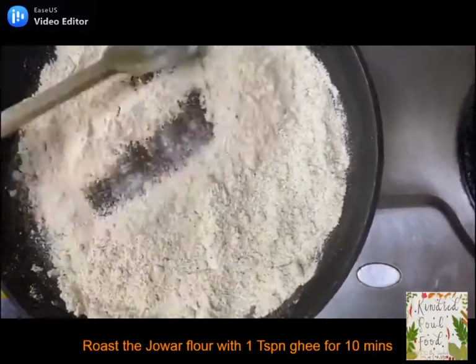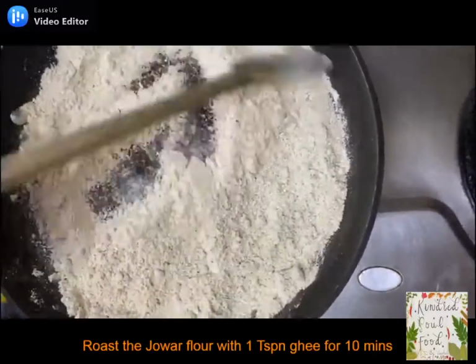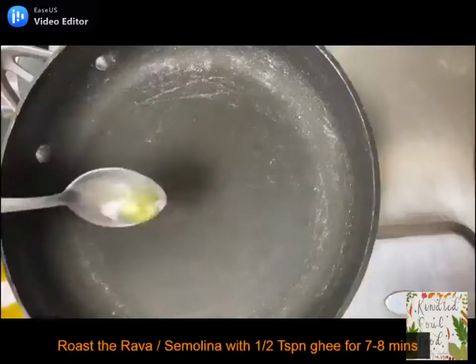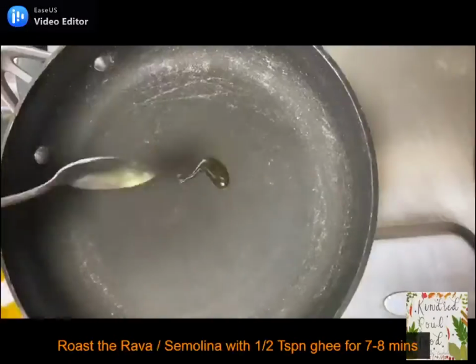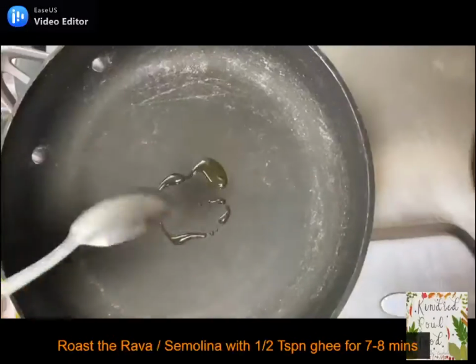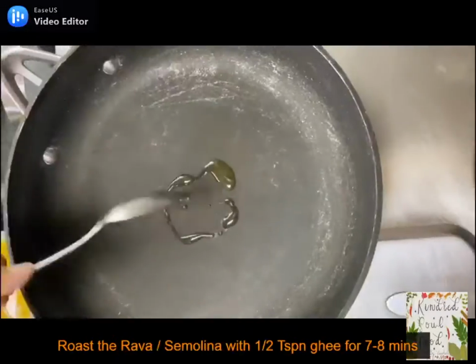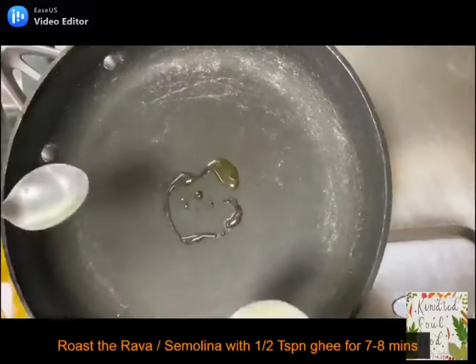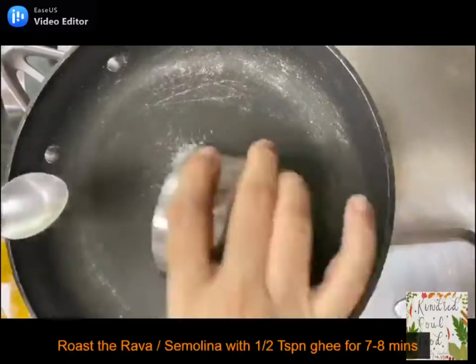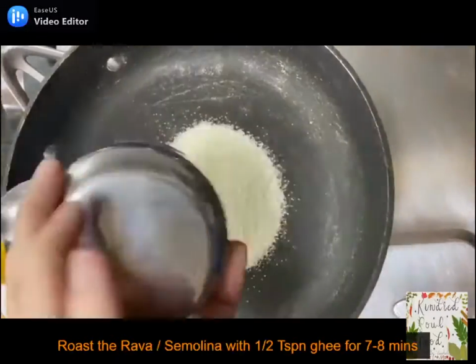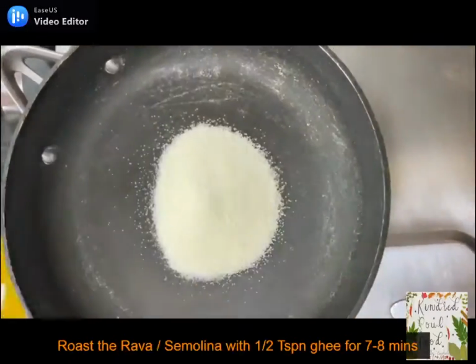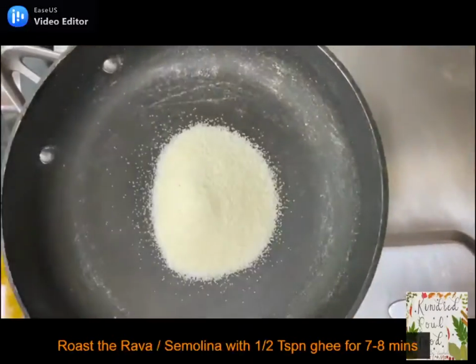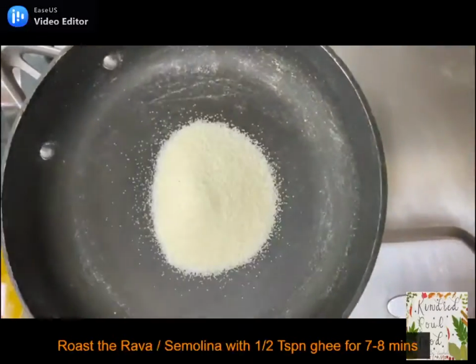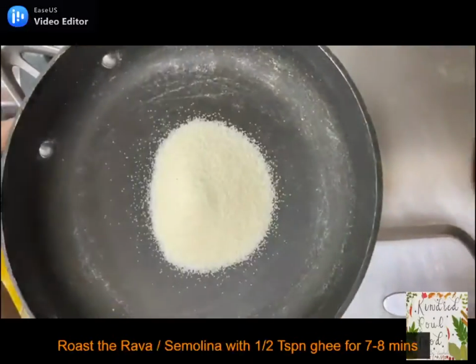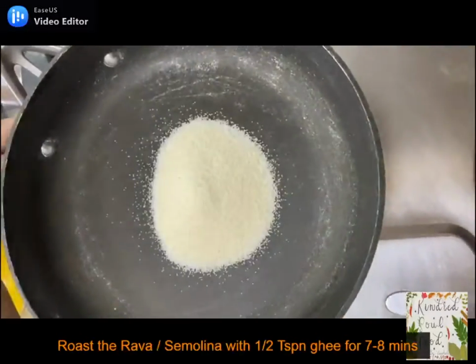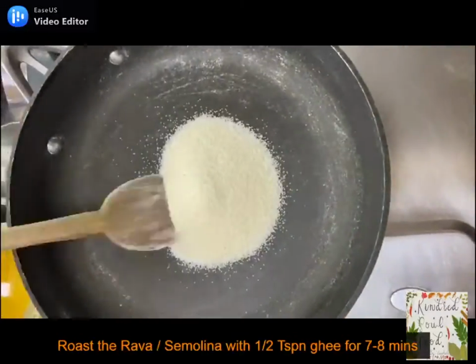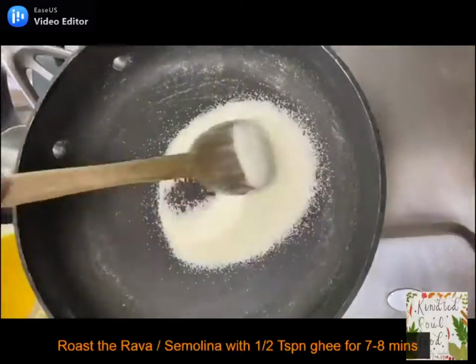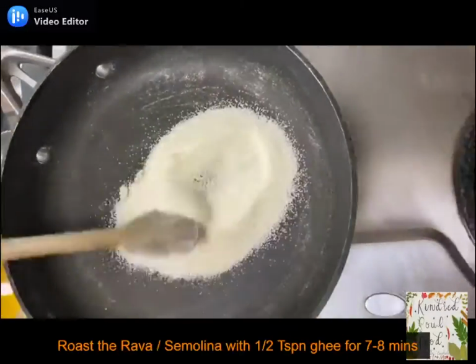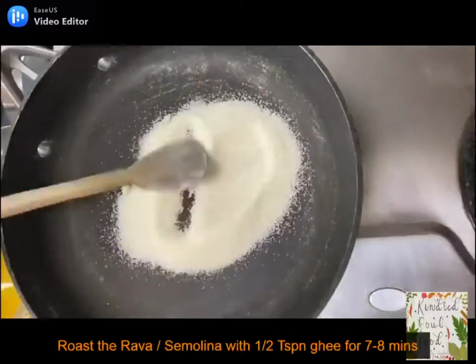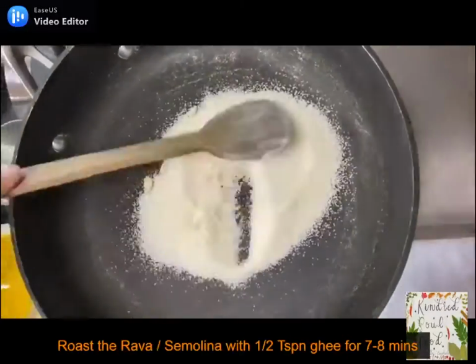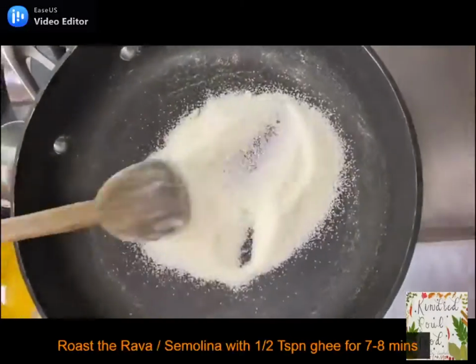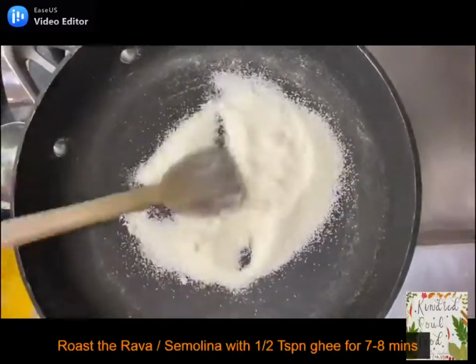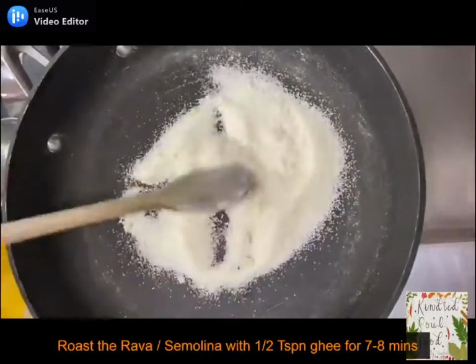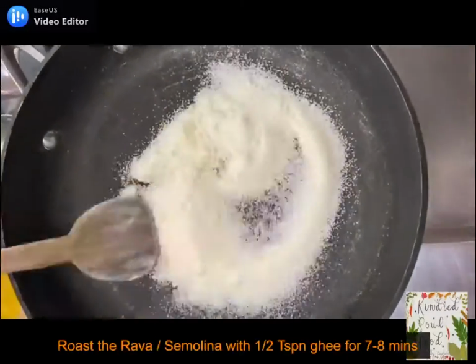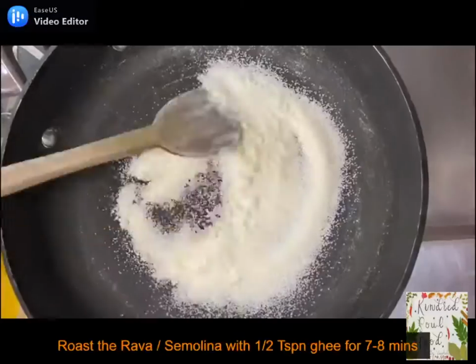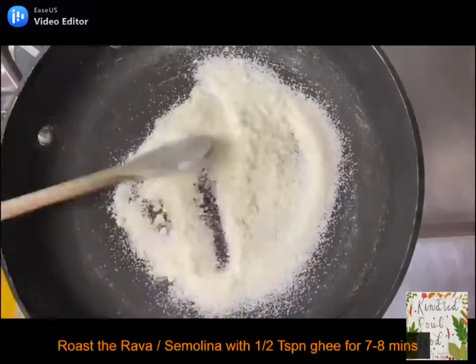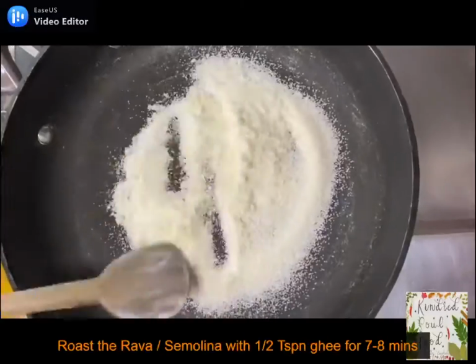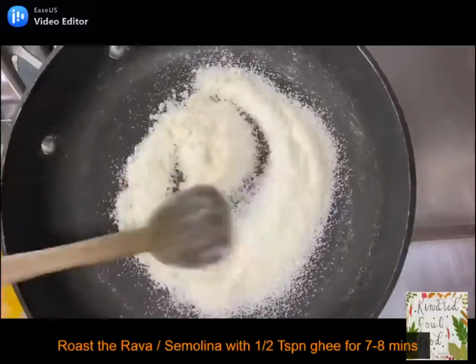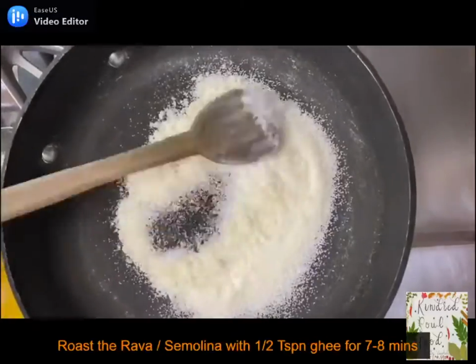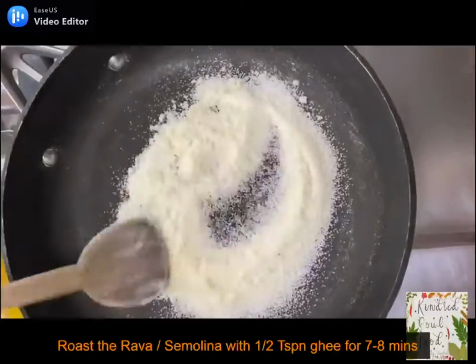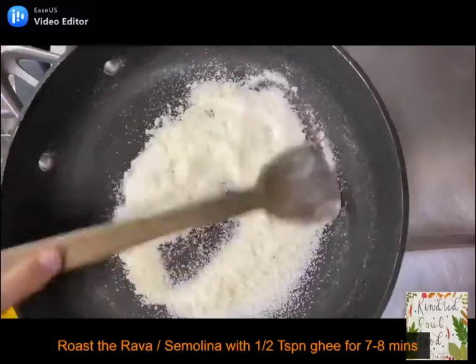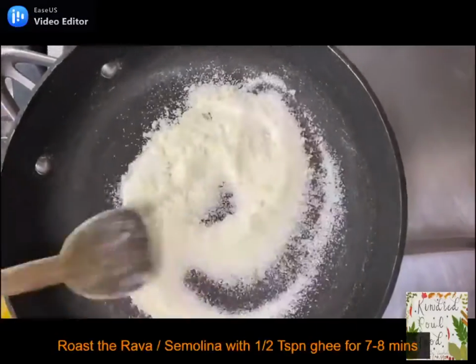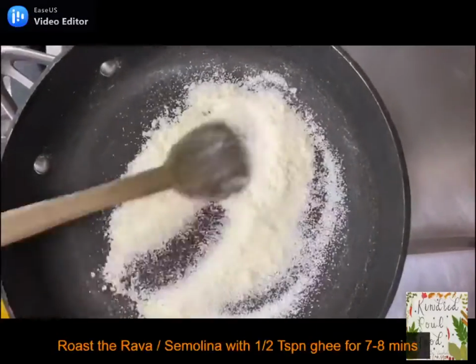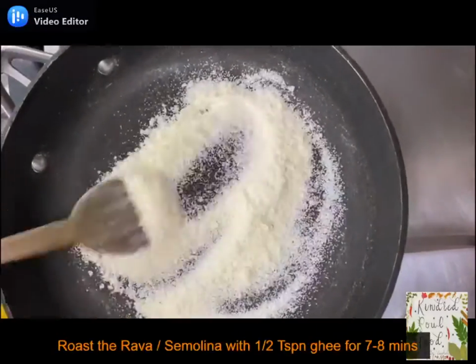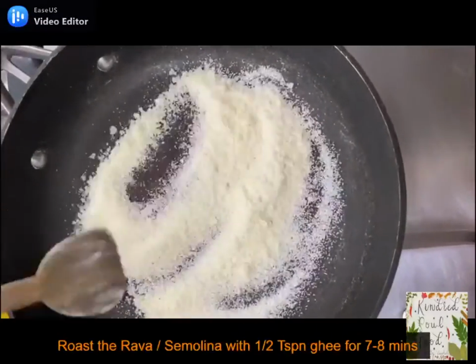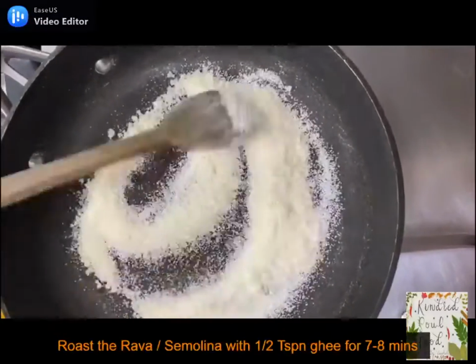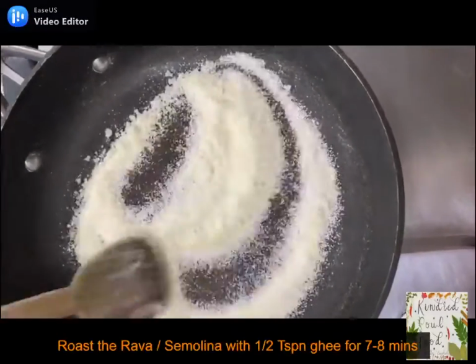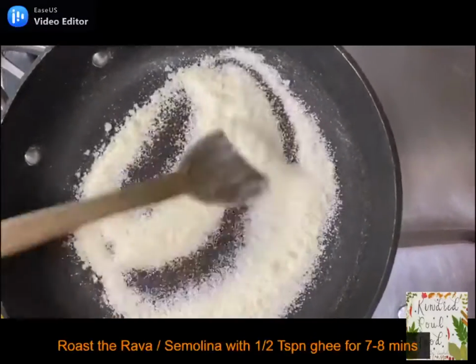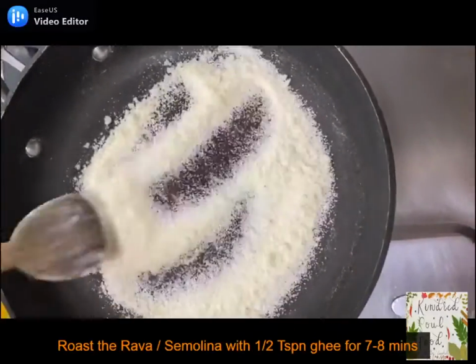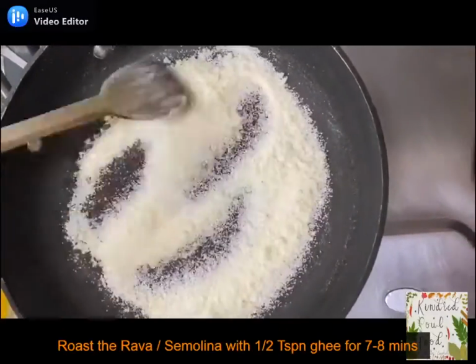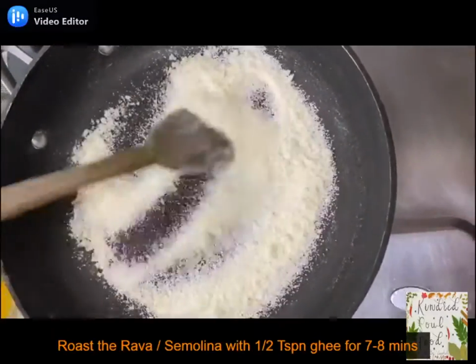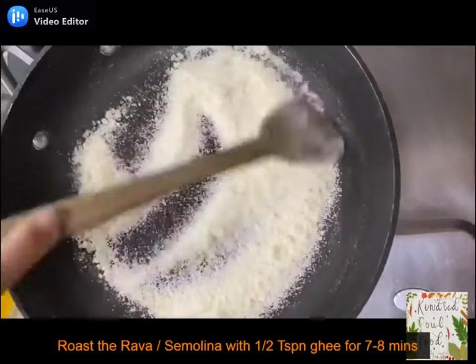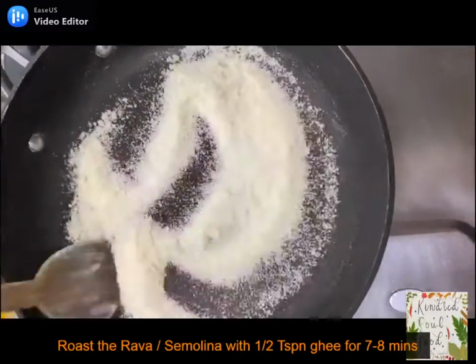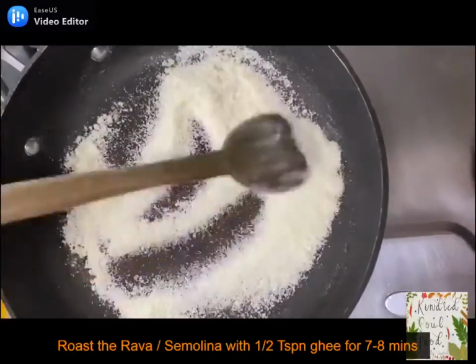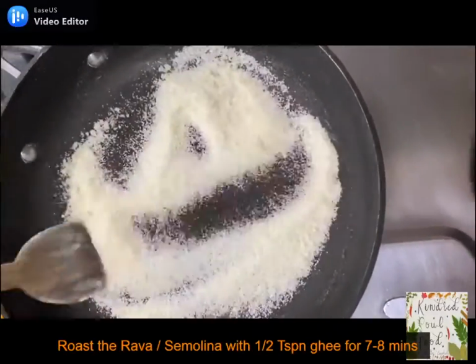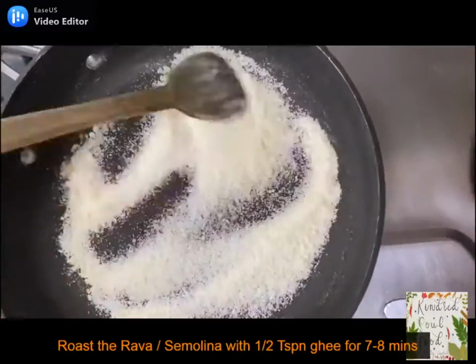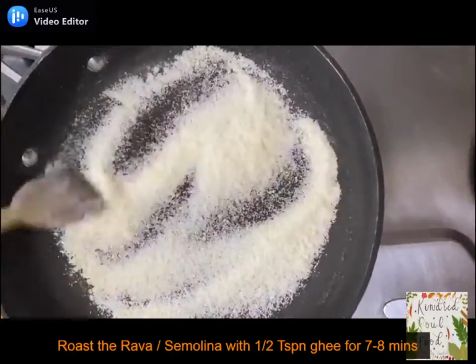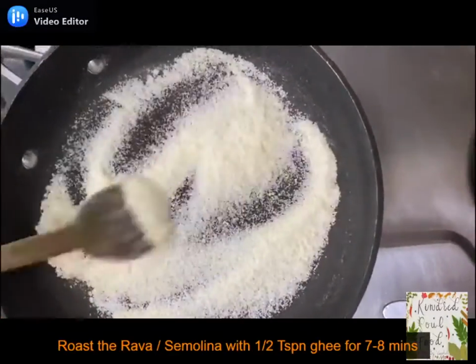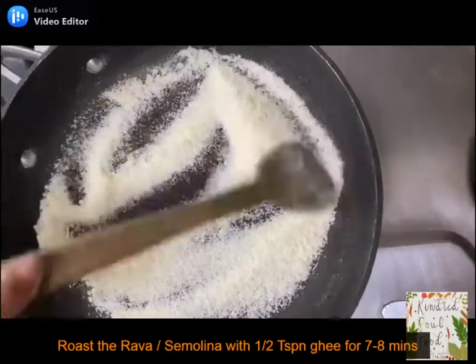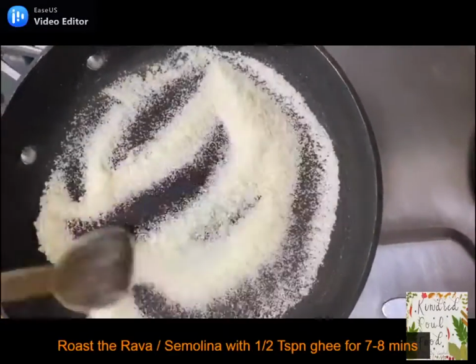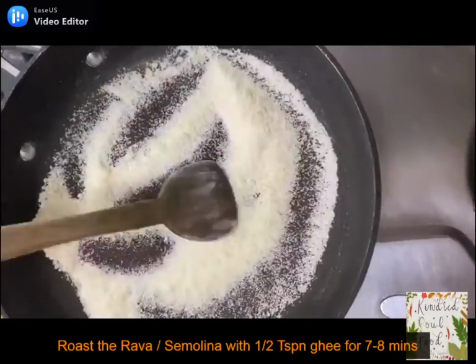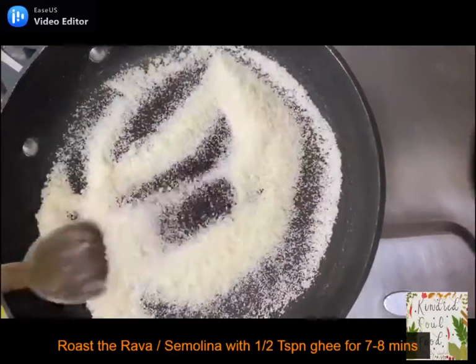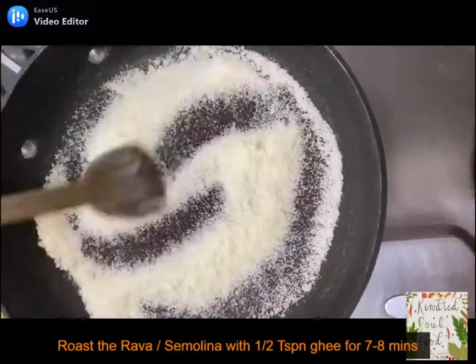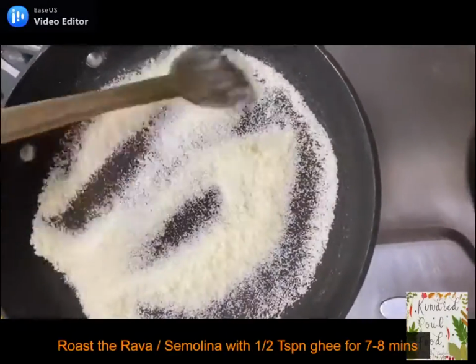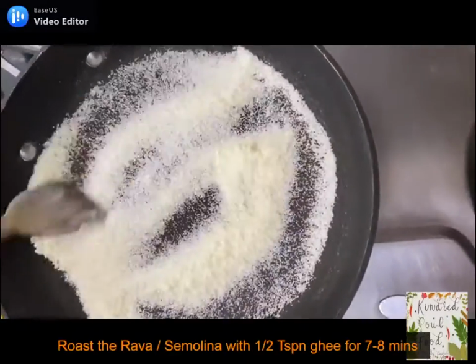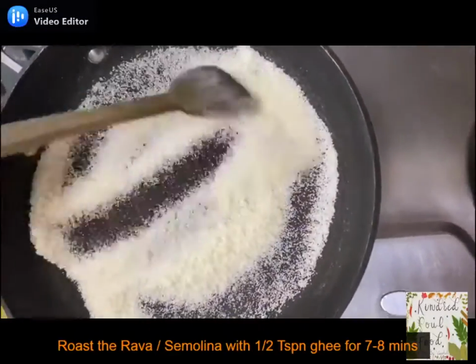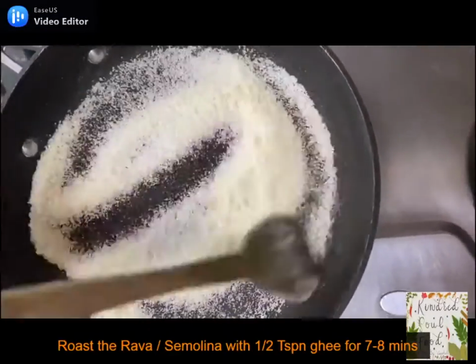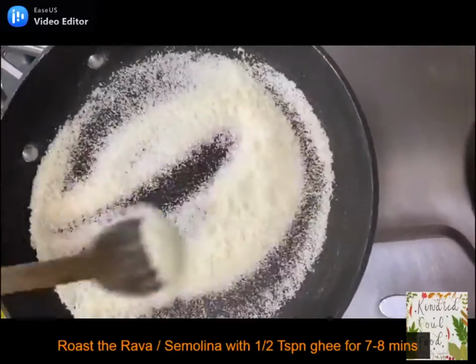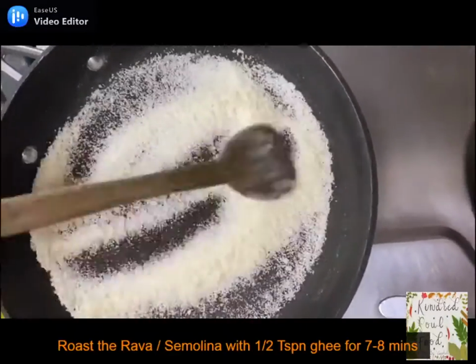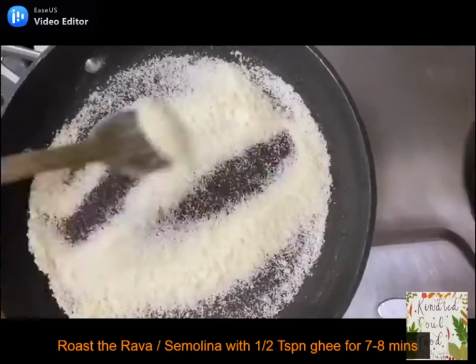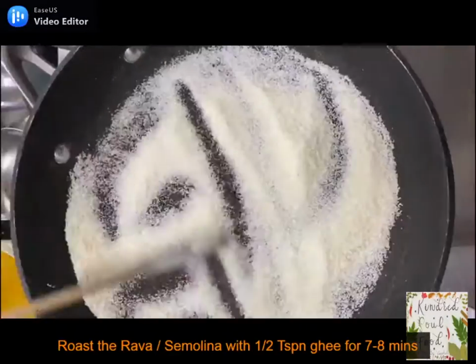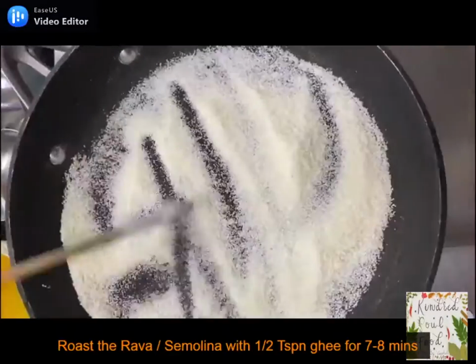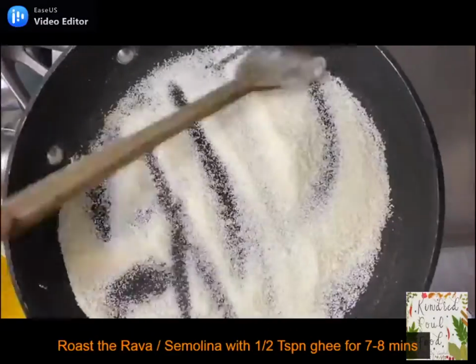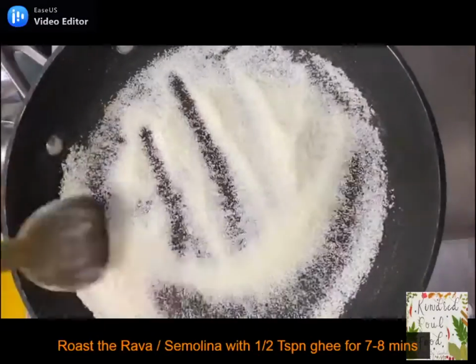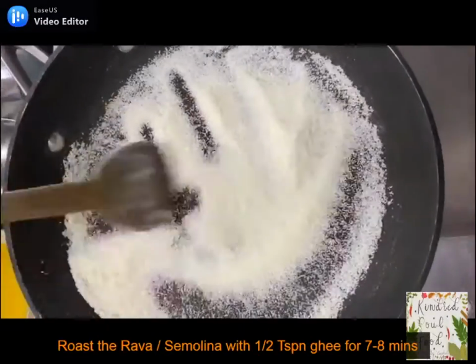In the same pan, roast the rava with half a teaspoon of ghee for 7 to 8 minutes till it gets fragrant.